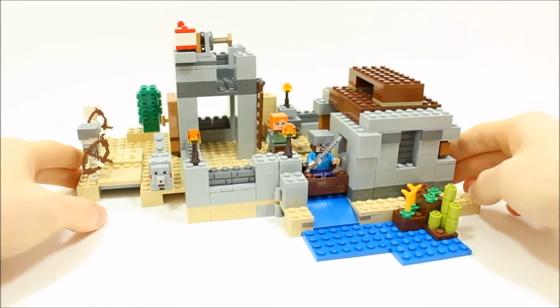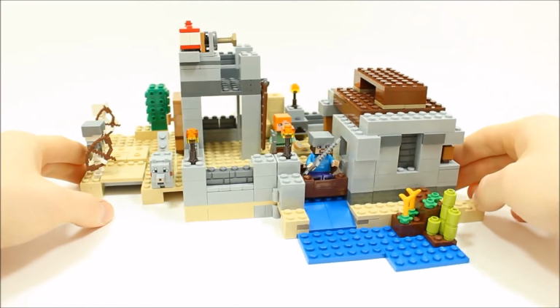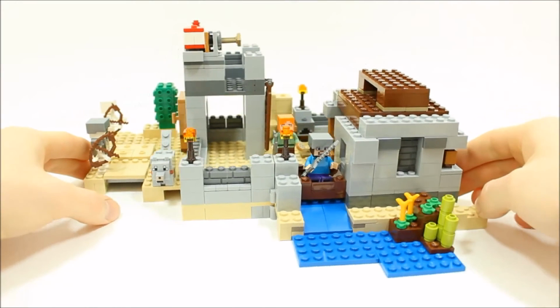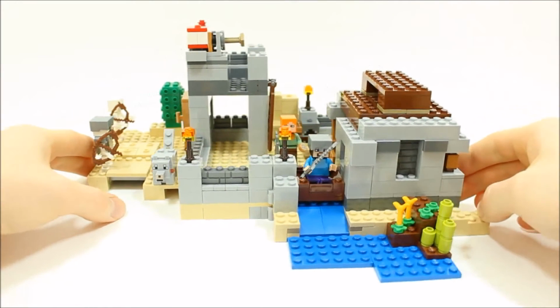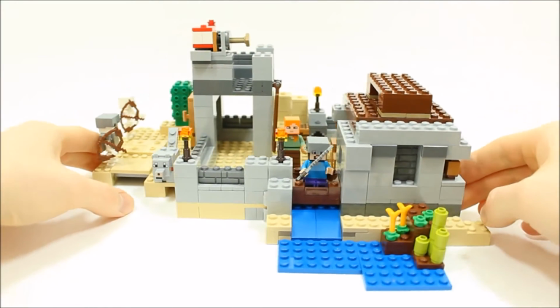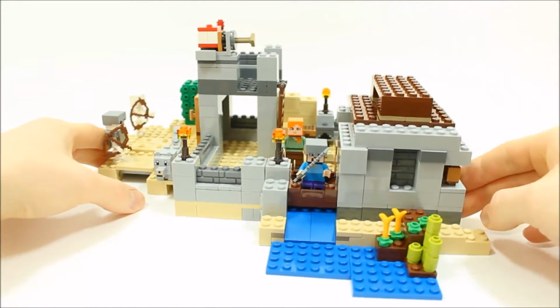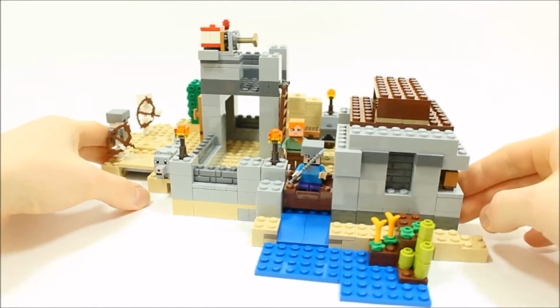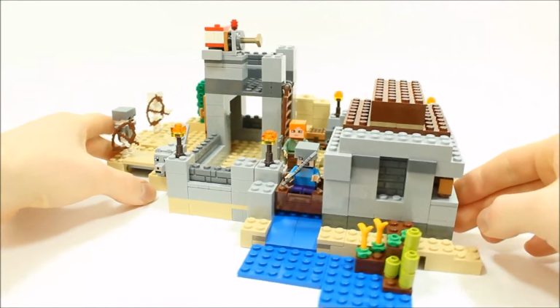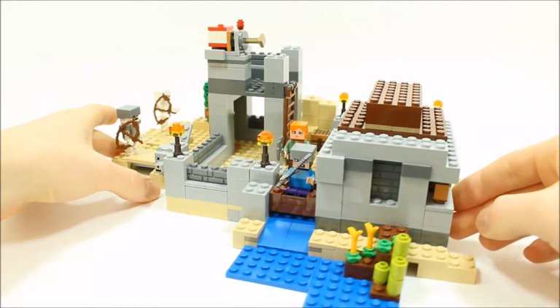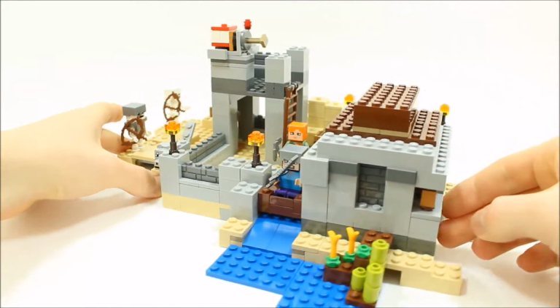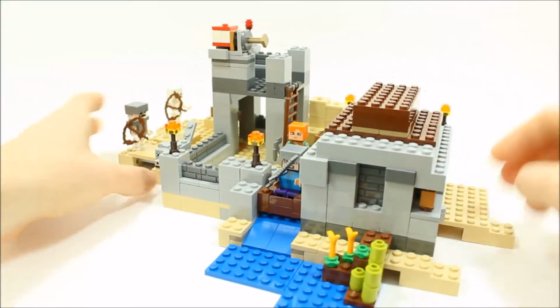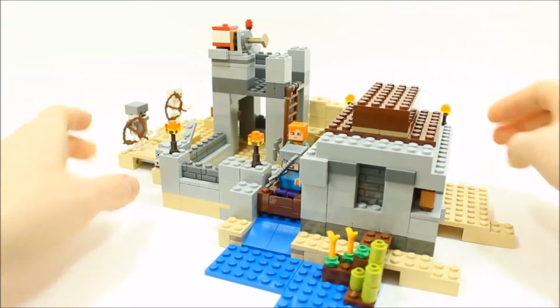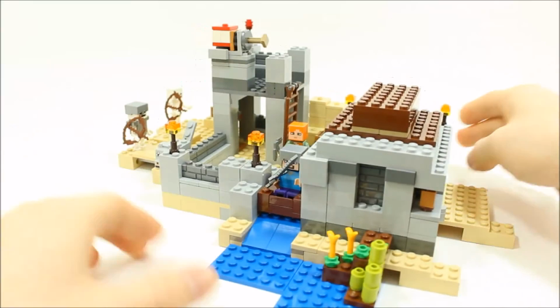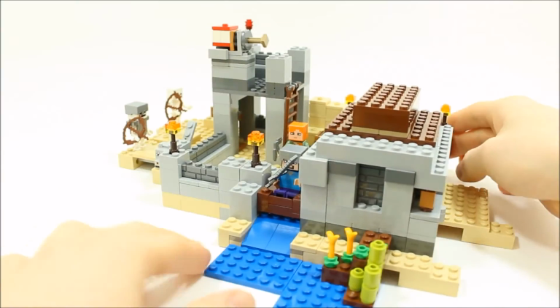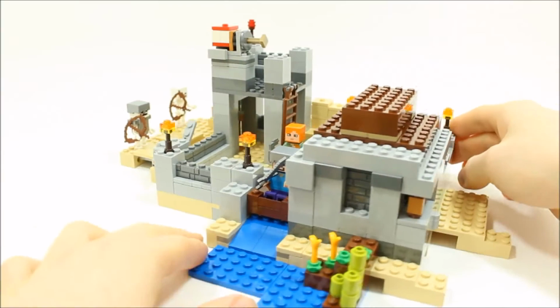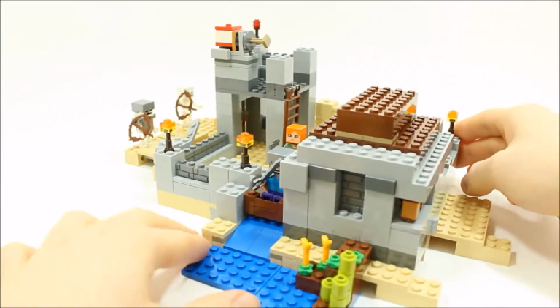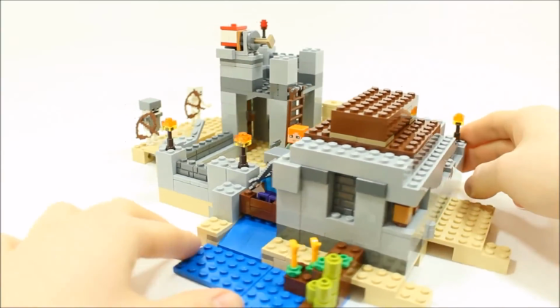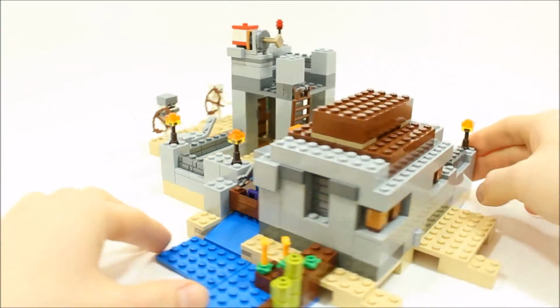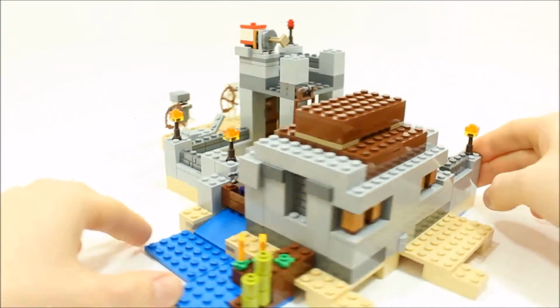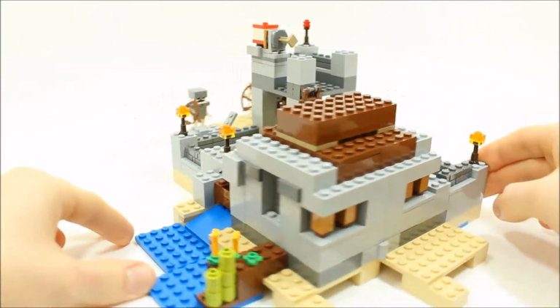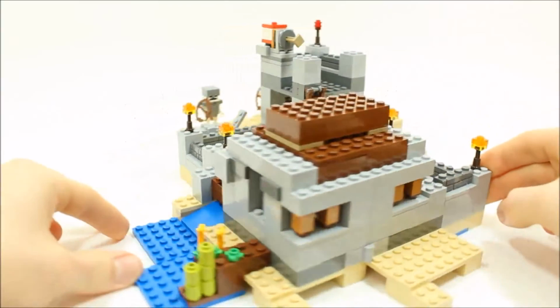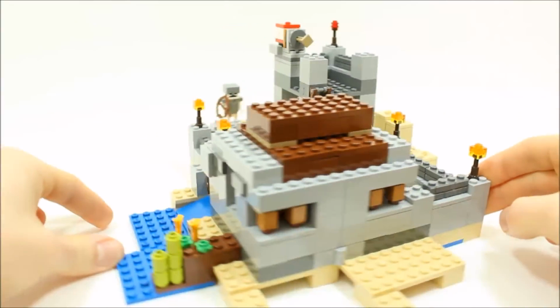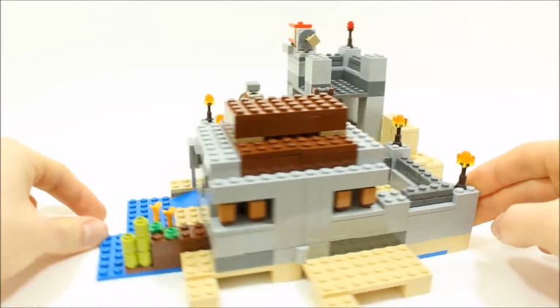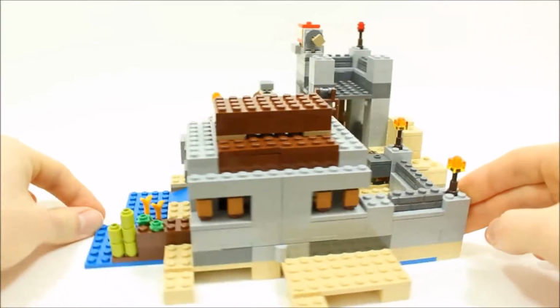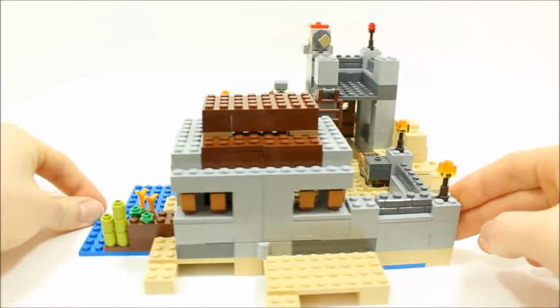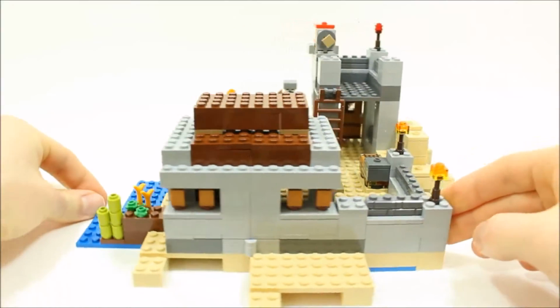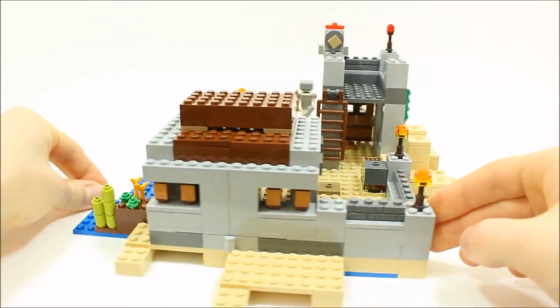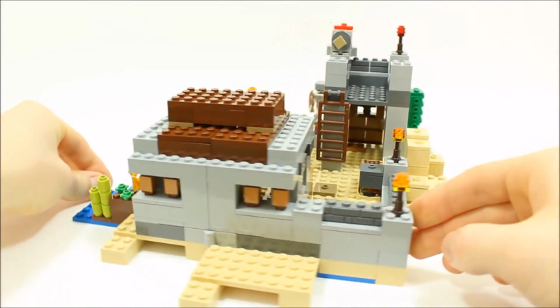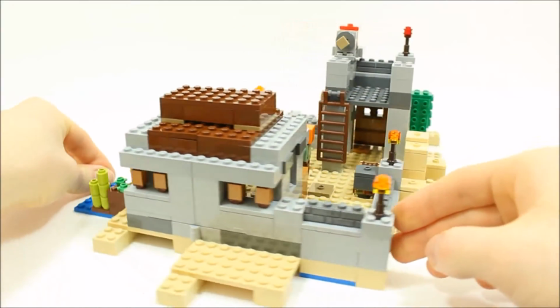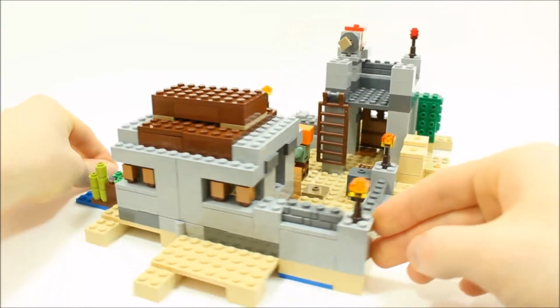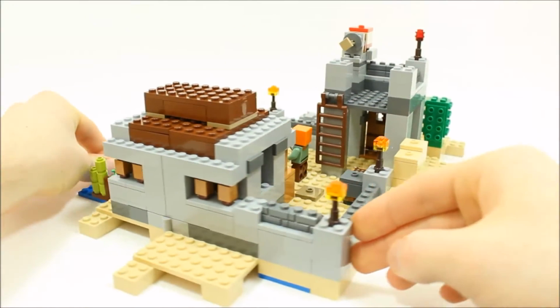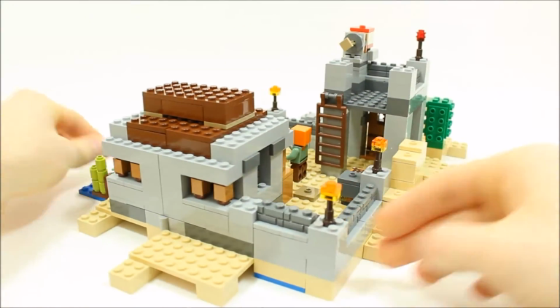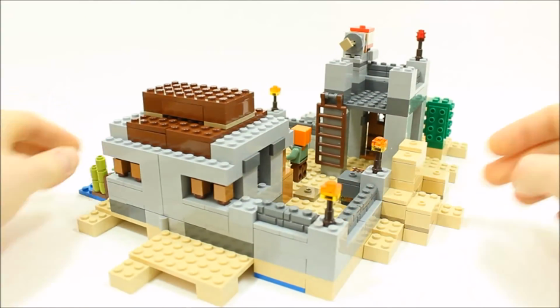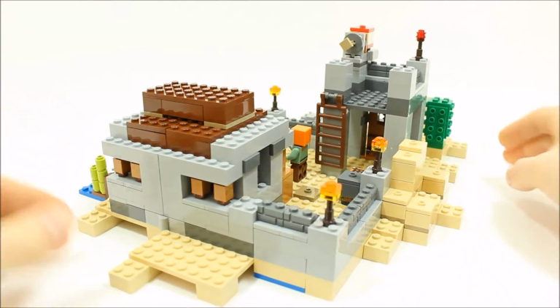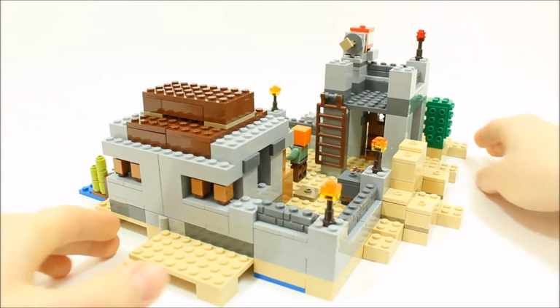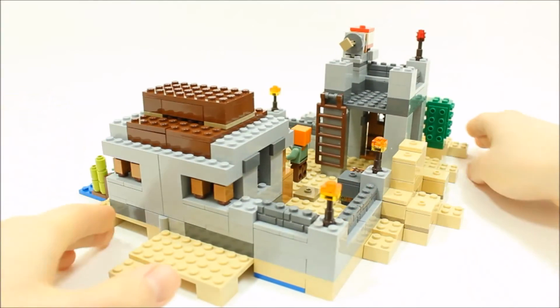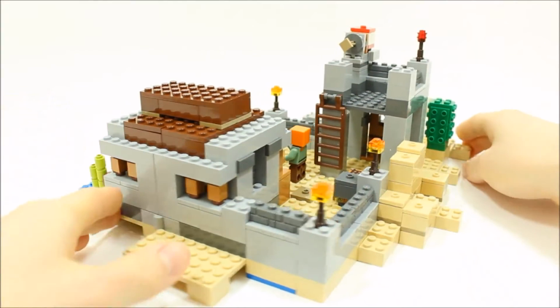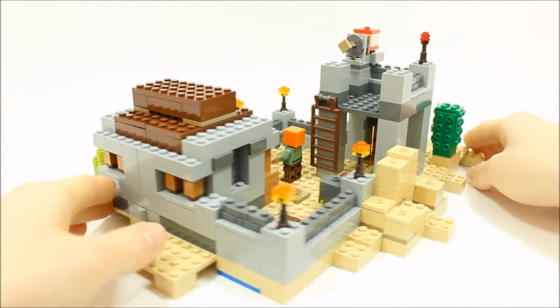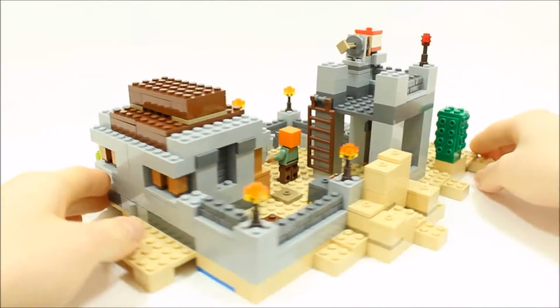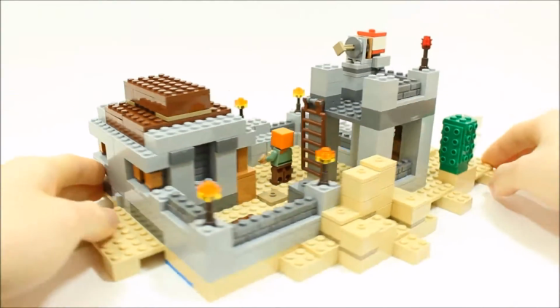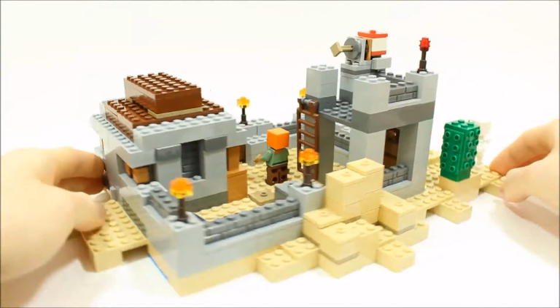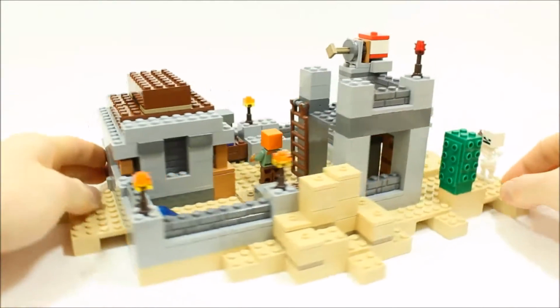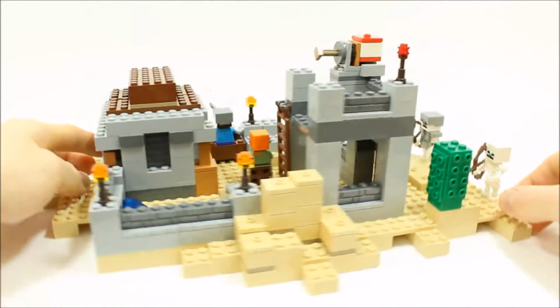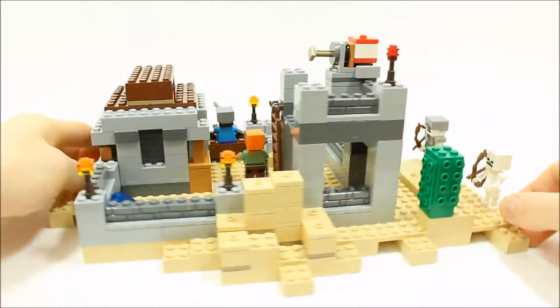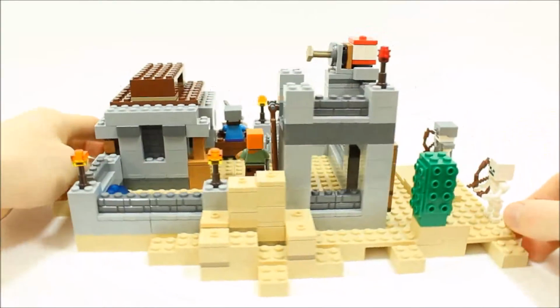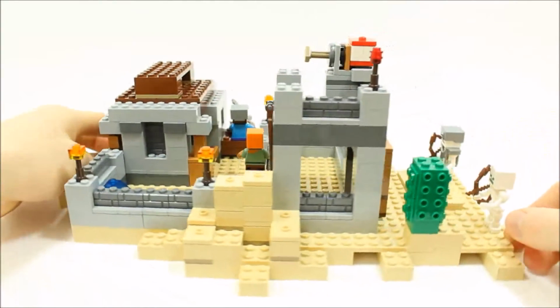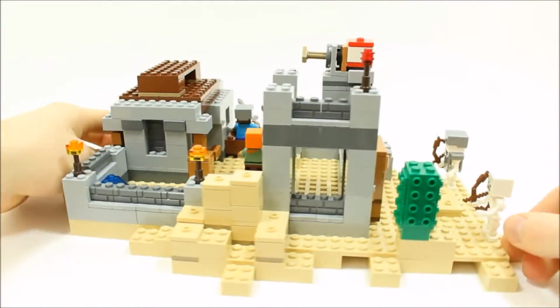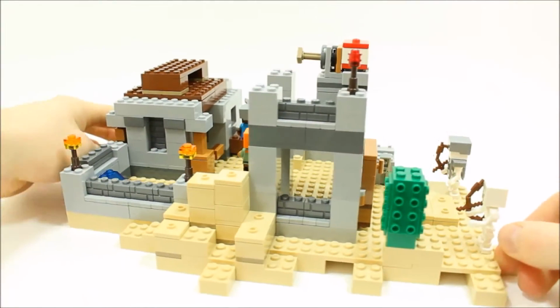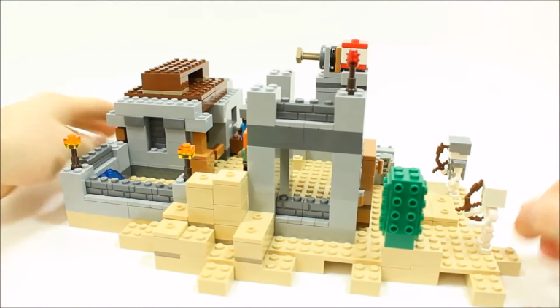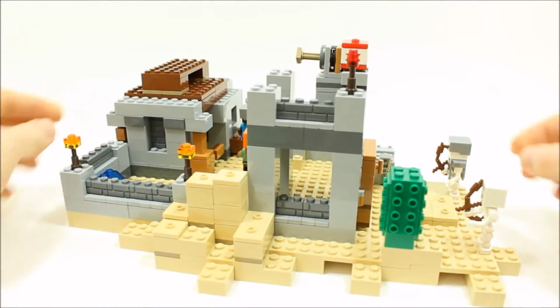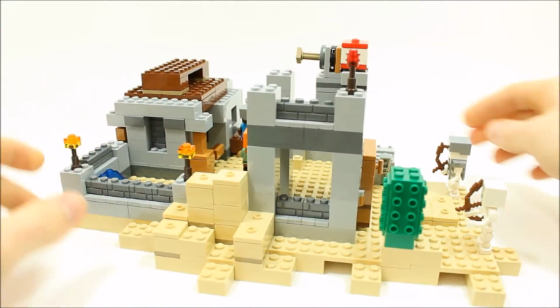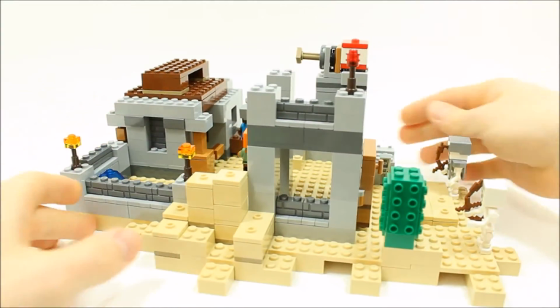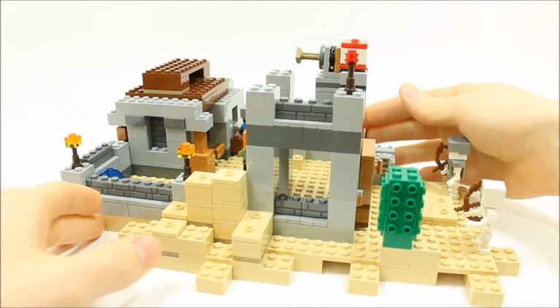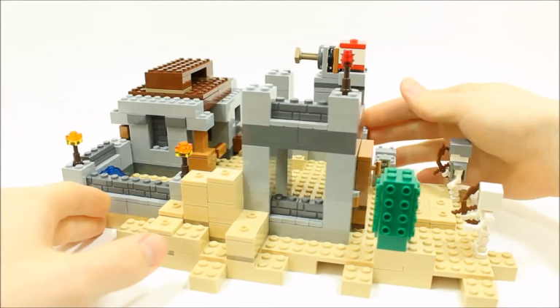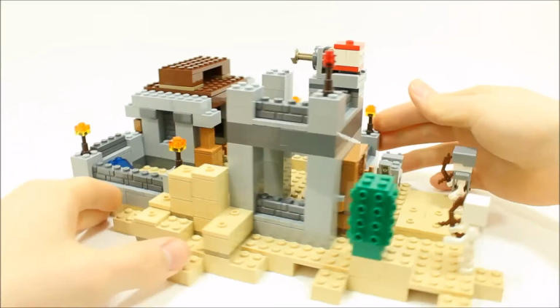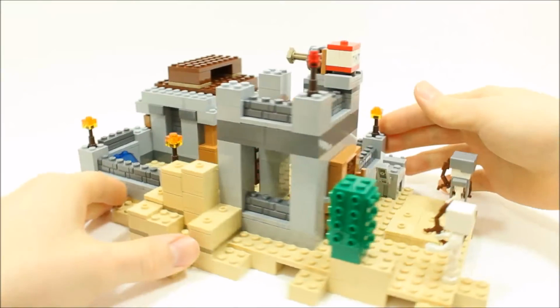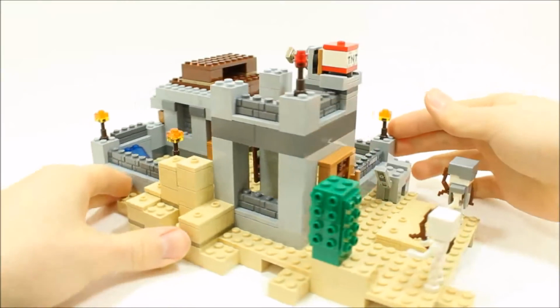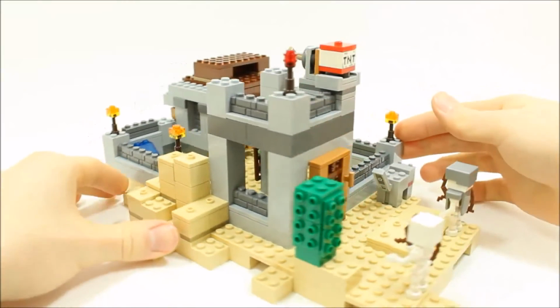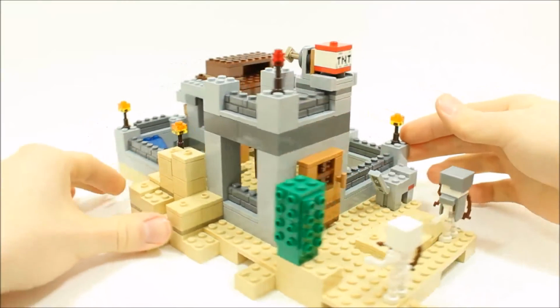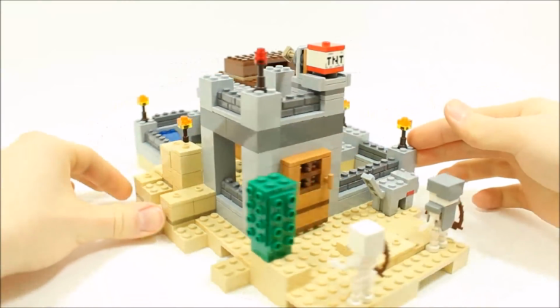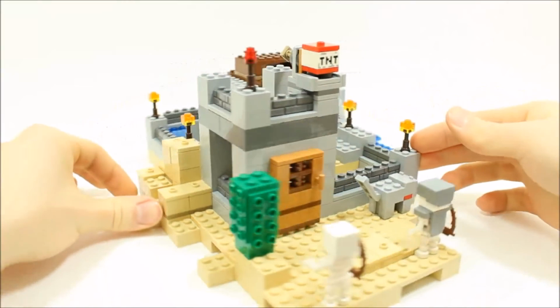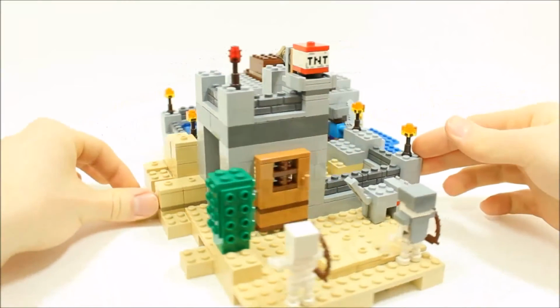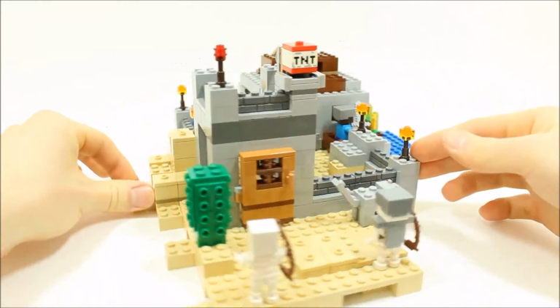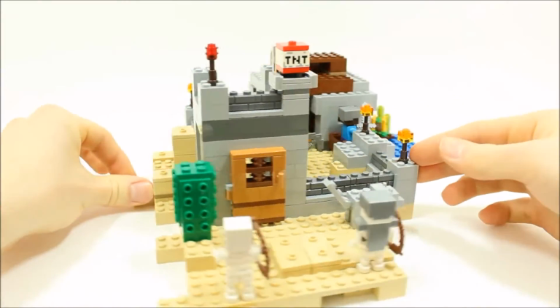The set took us 37 minutes to build. You get five minifigures with assorted accessories and a desert biome outpost.